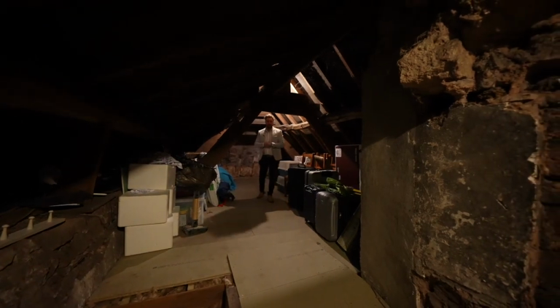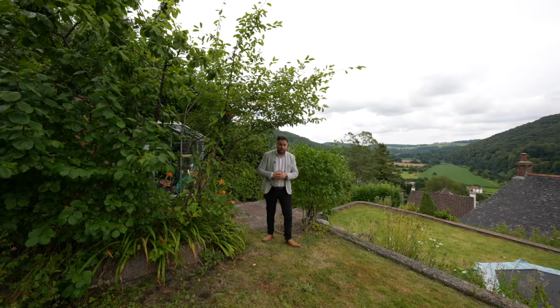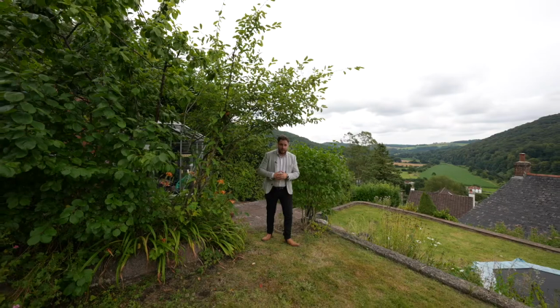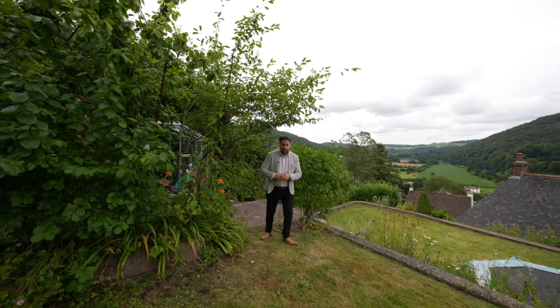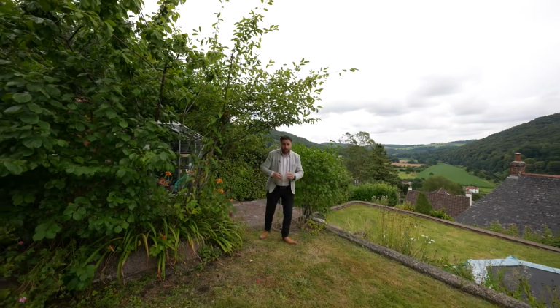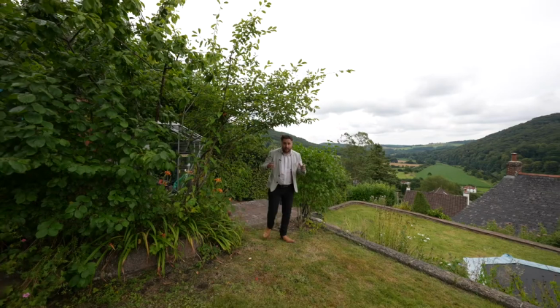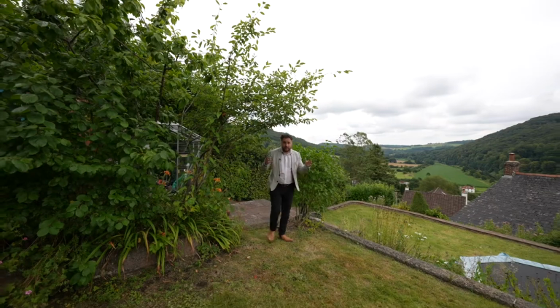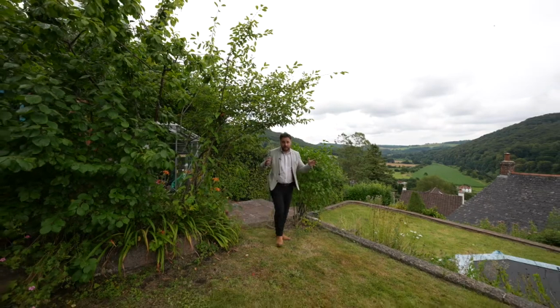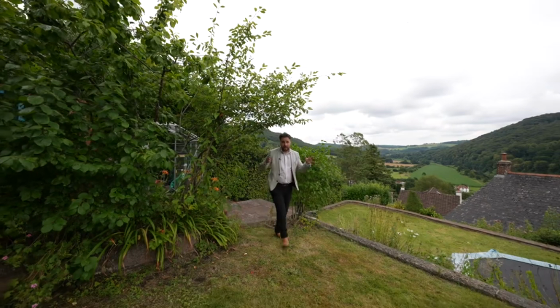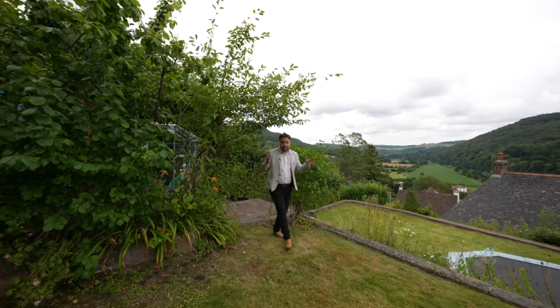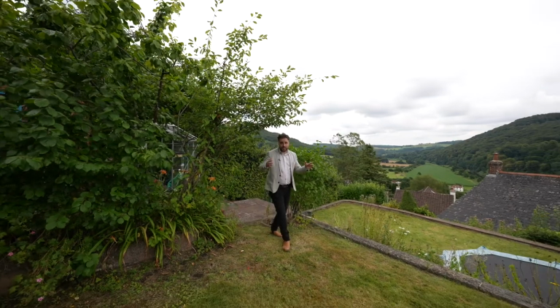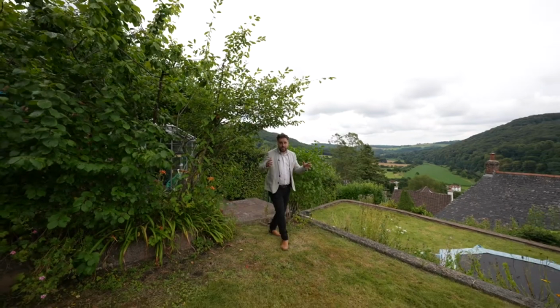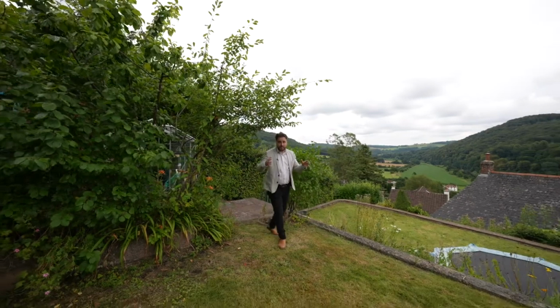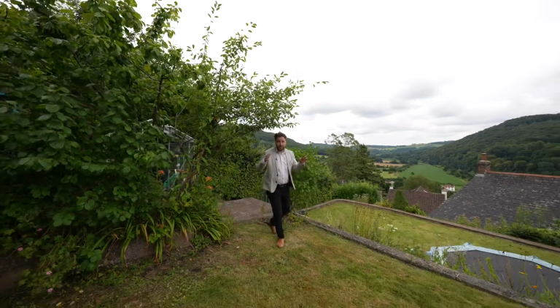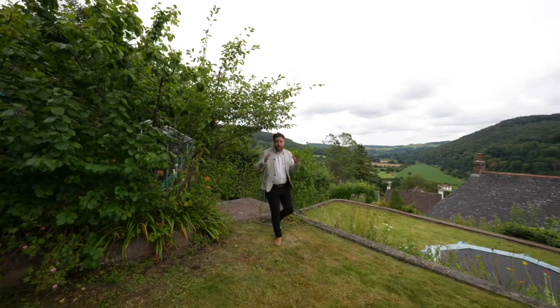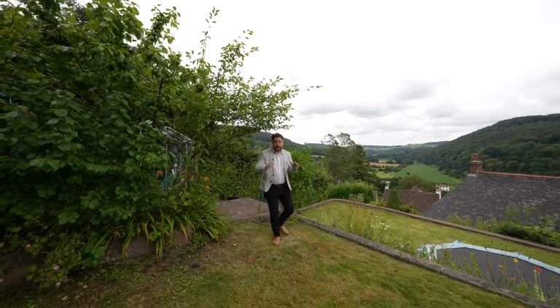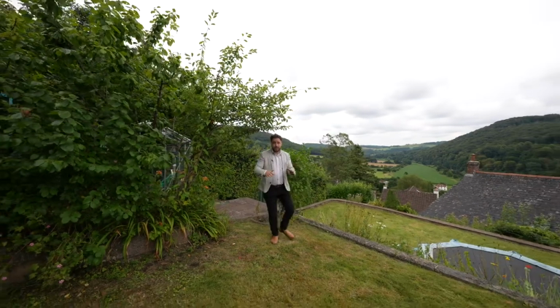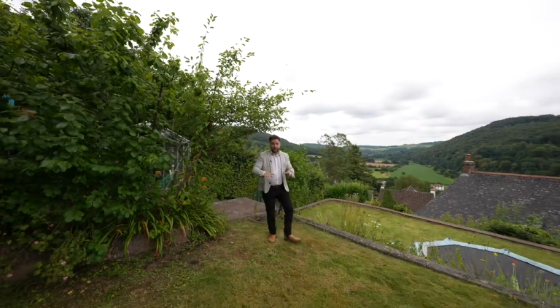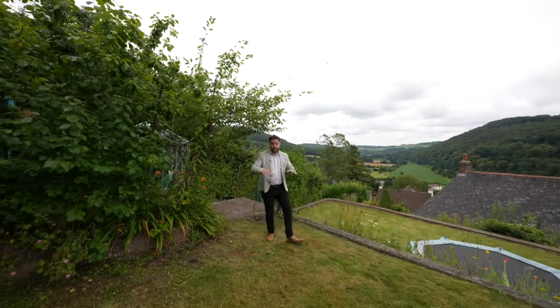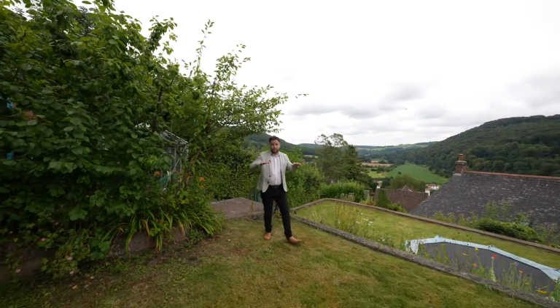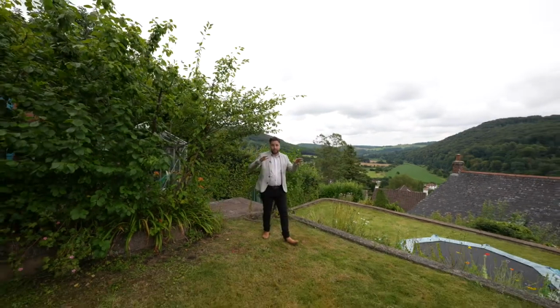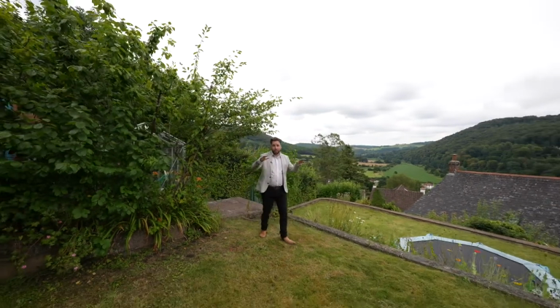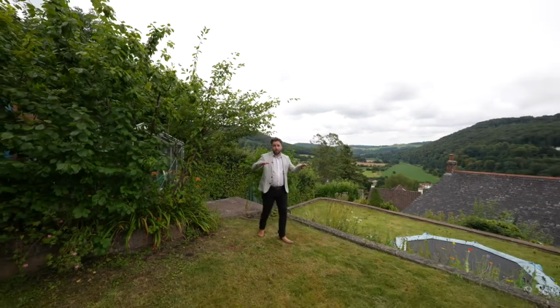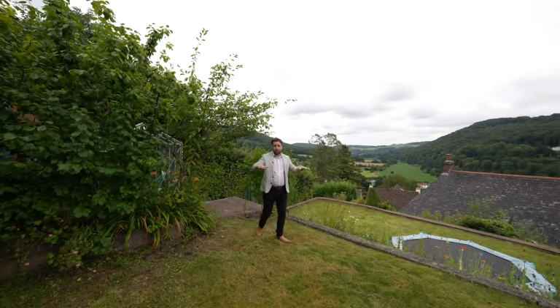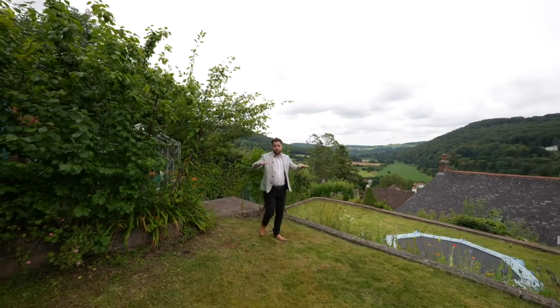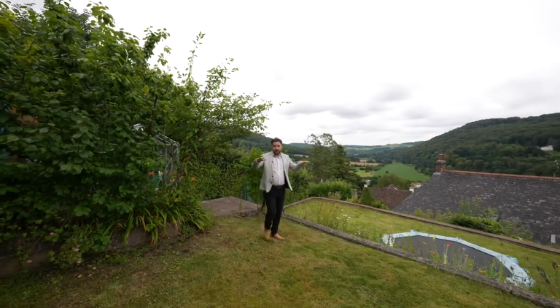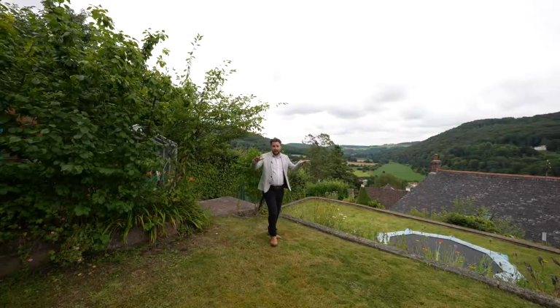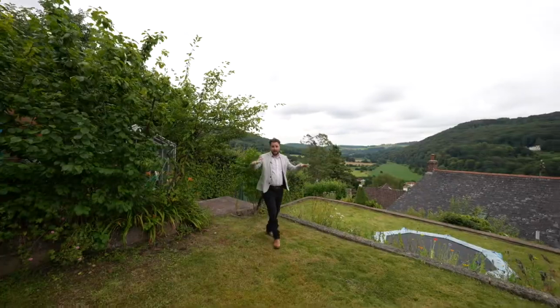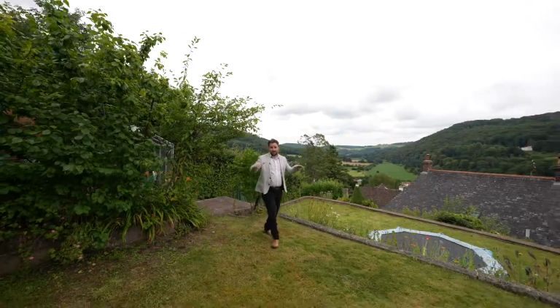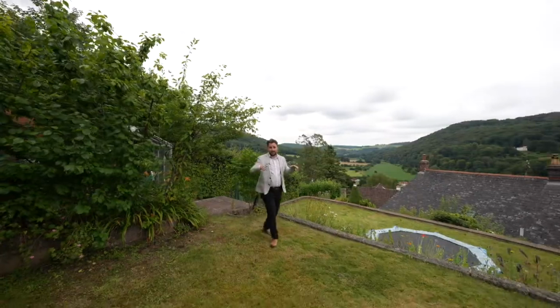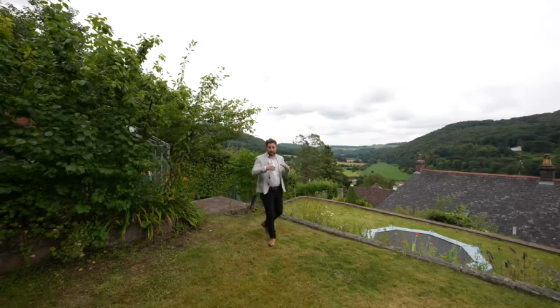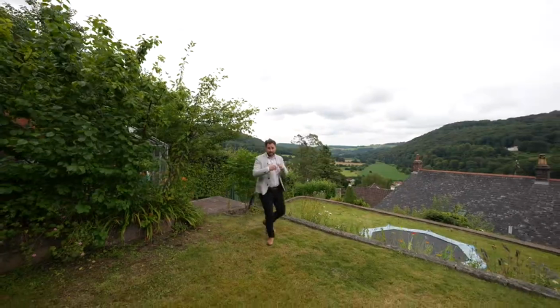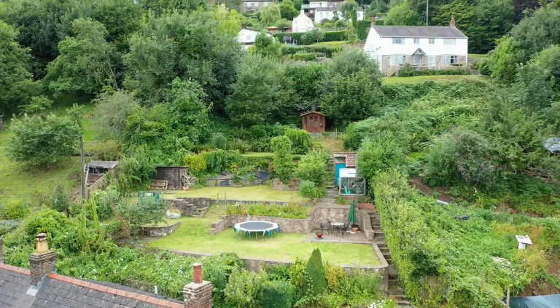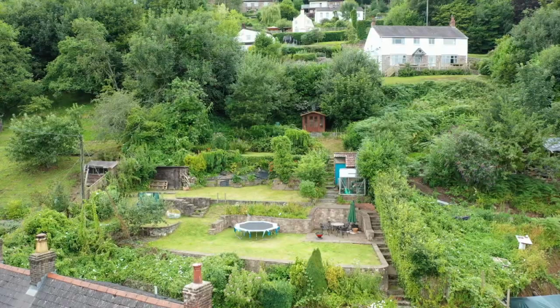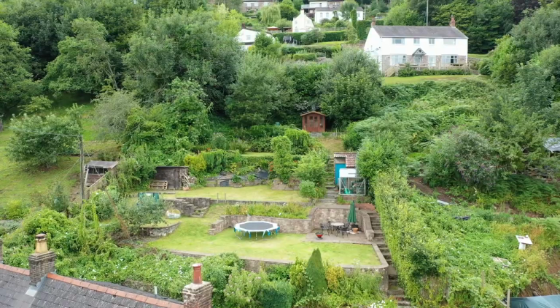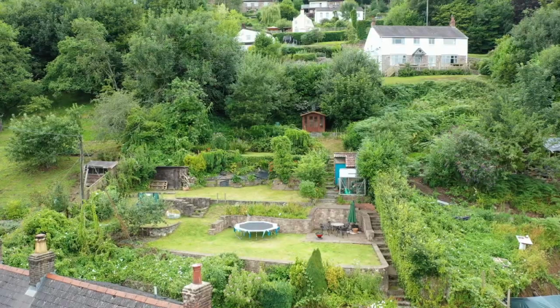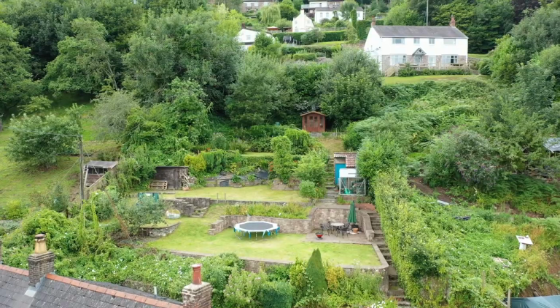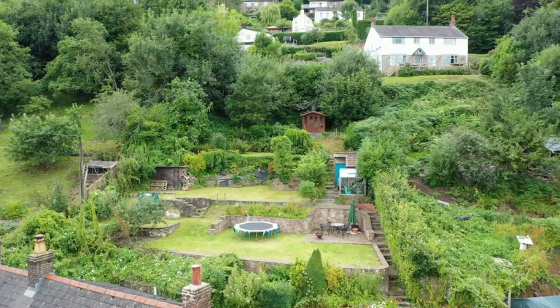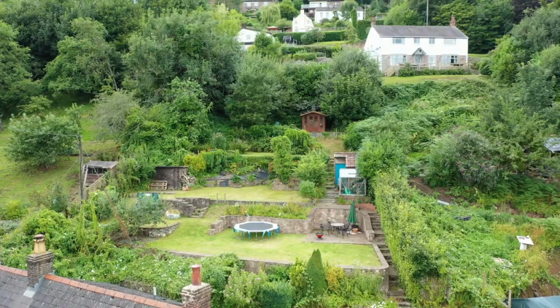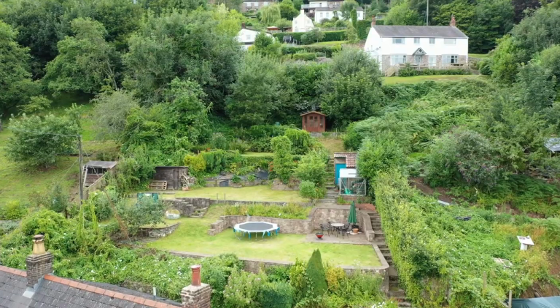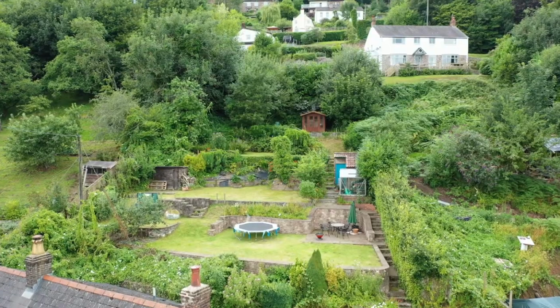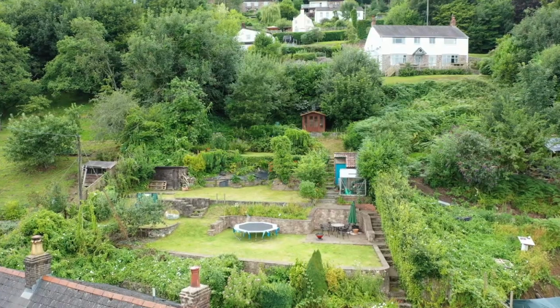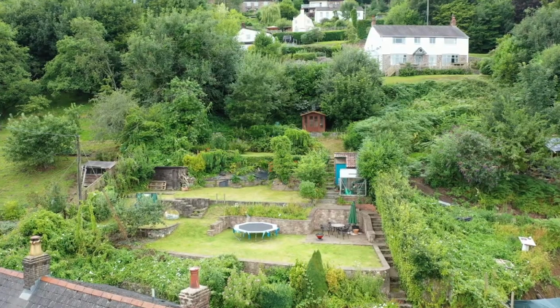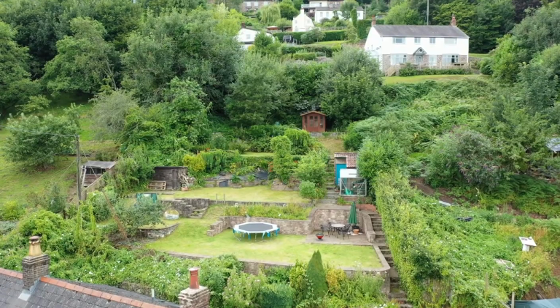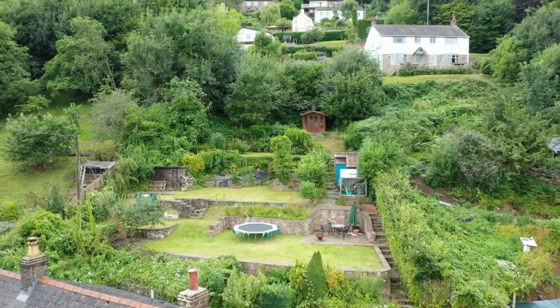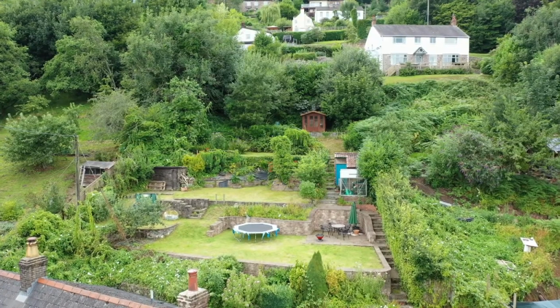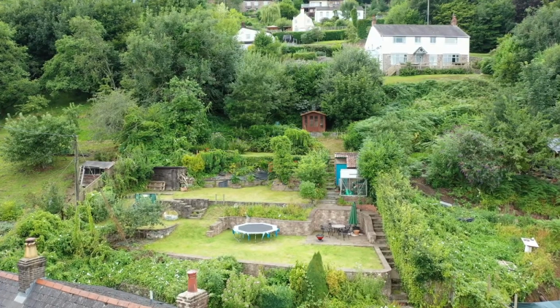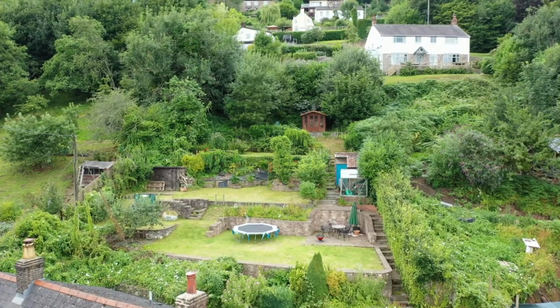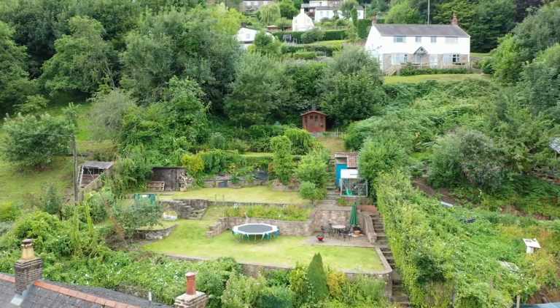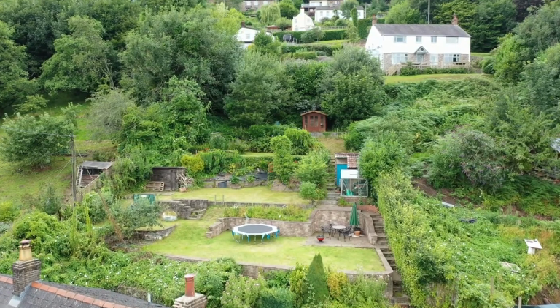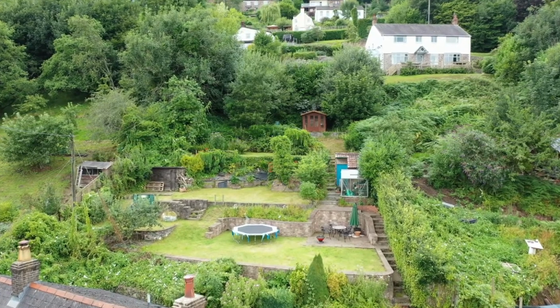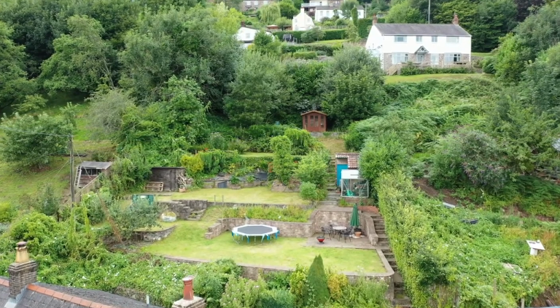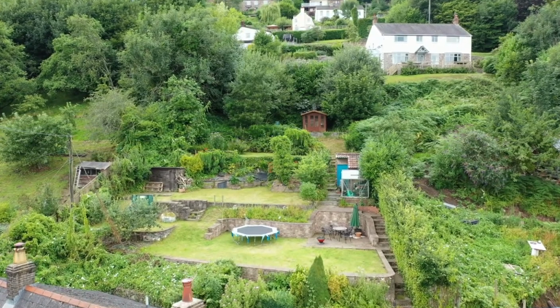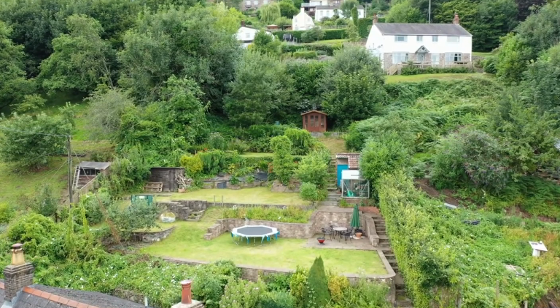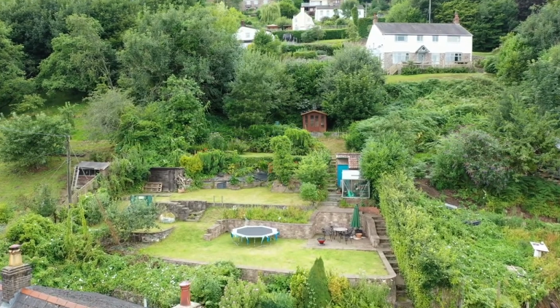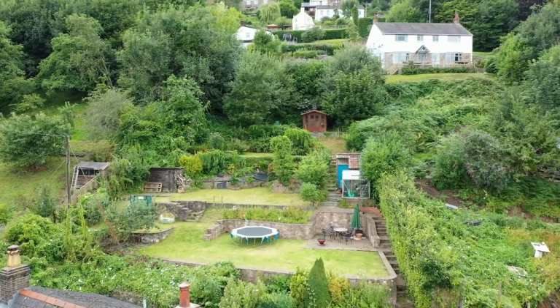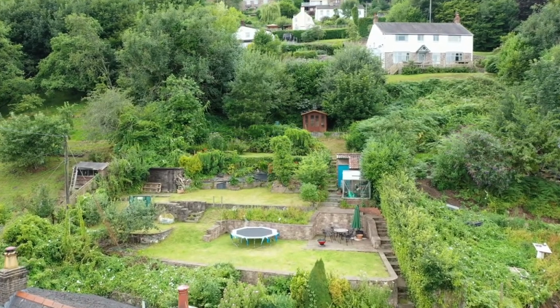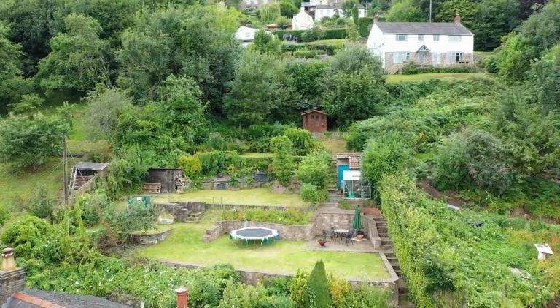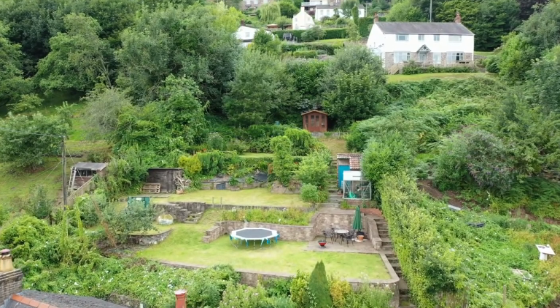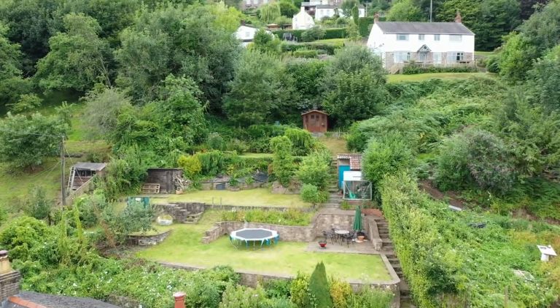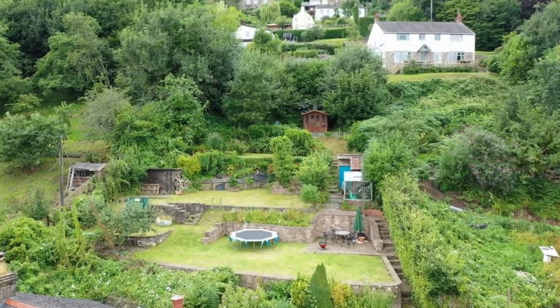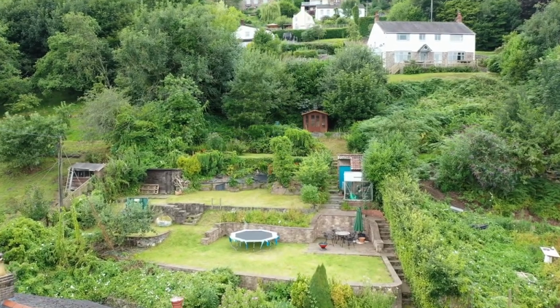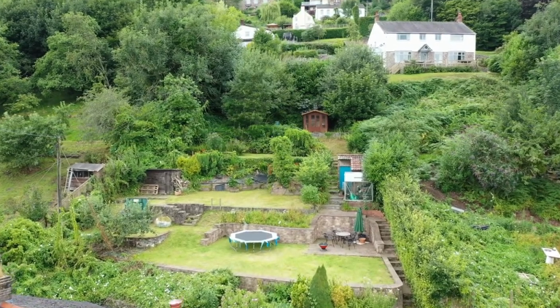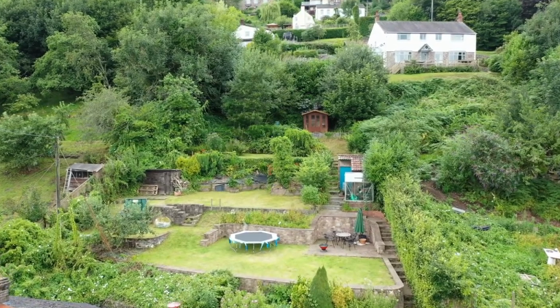The rear gardens are arranged over four level tiers, all enjoying views of the beautiful scenery.